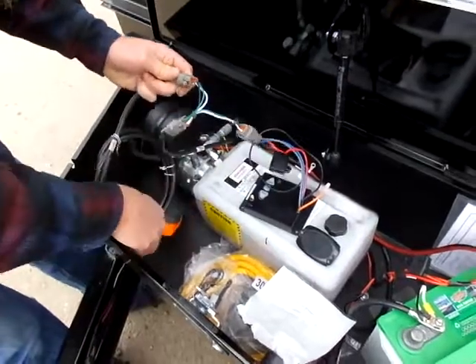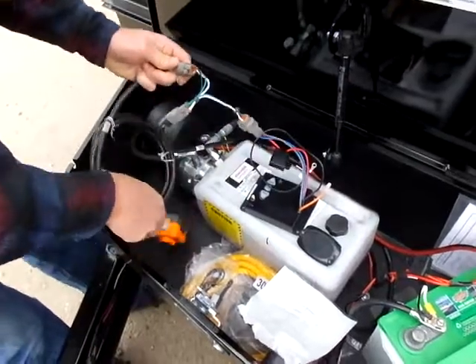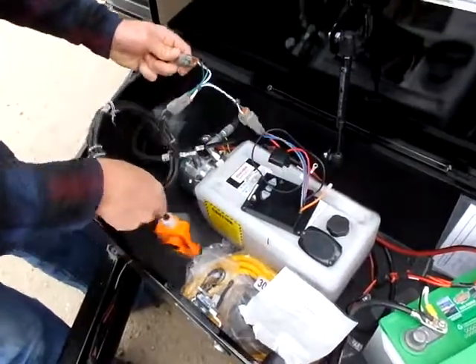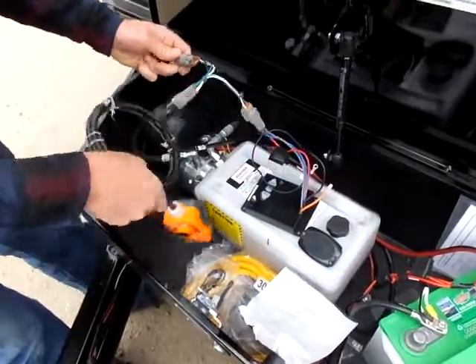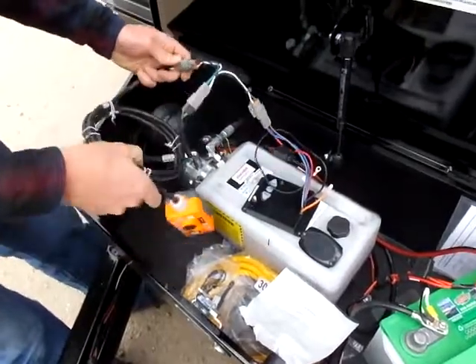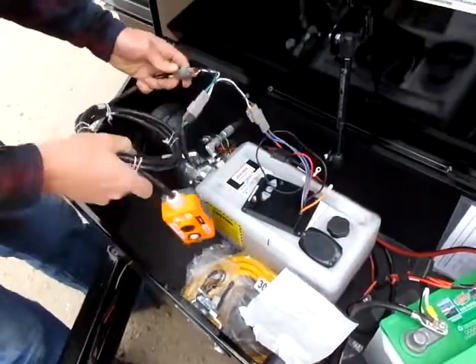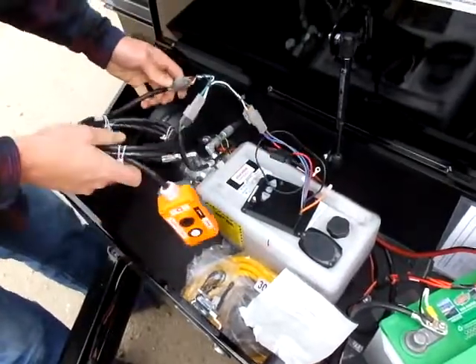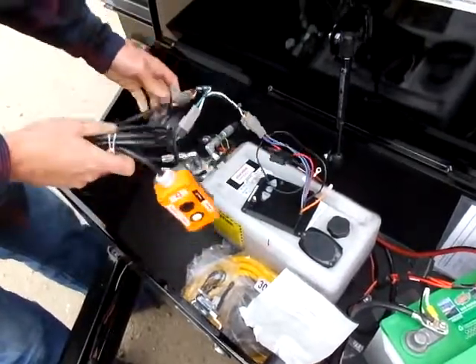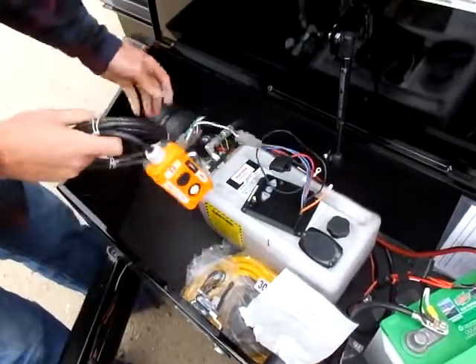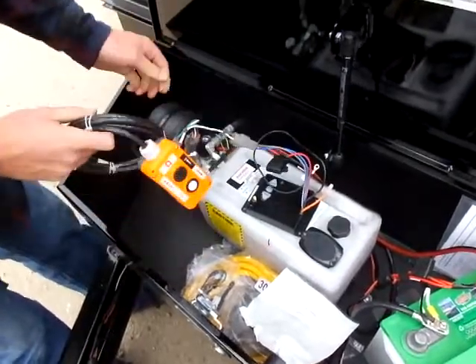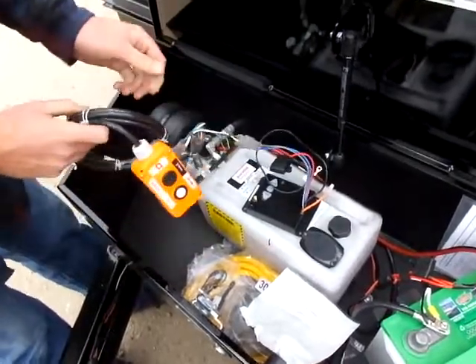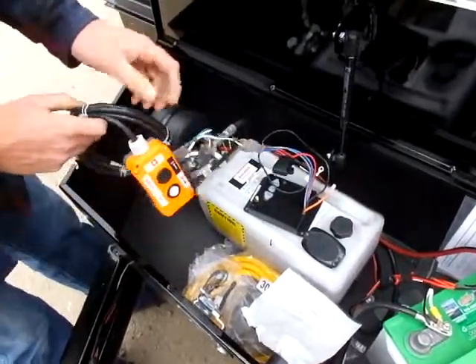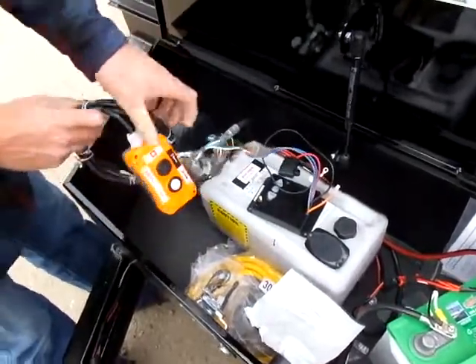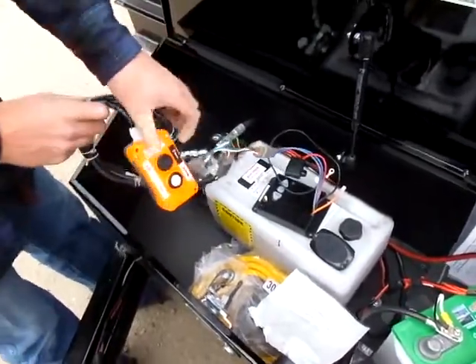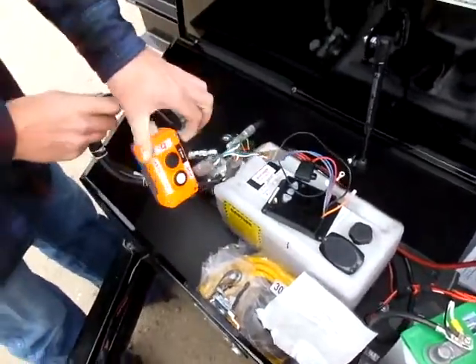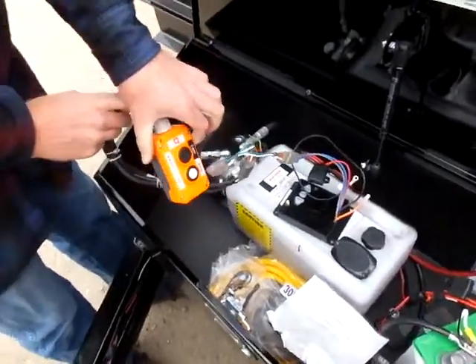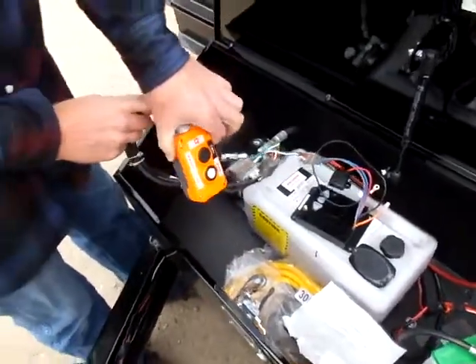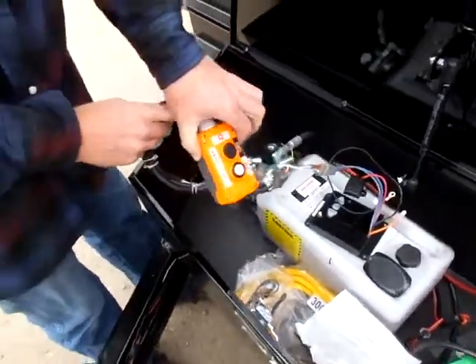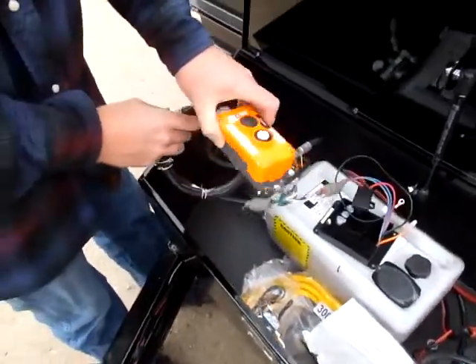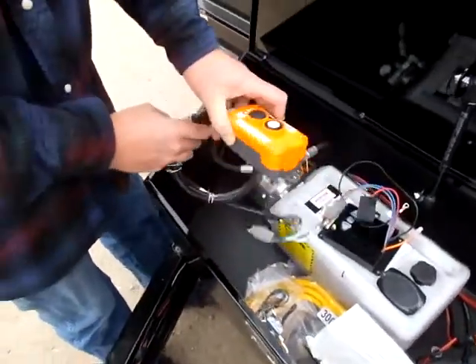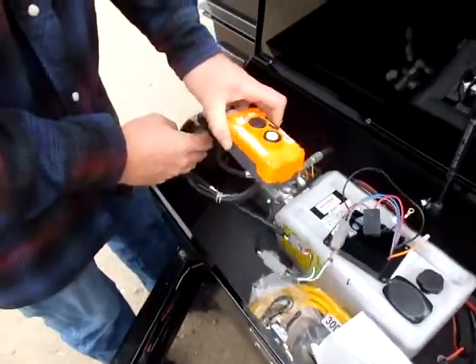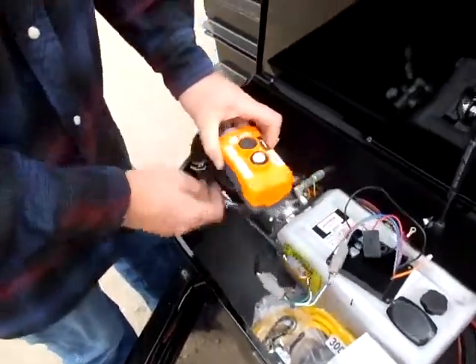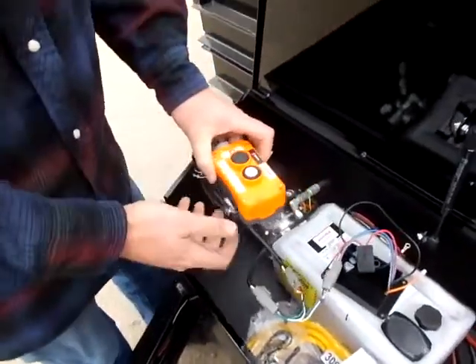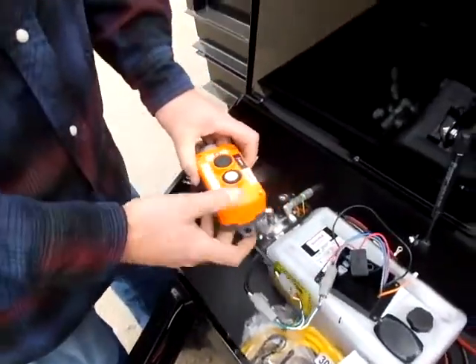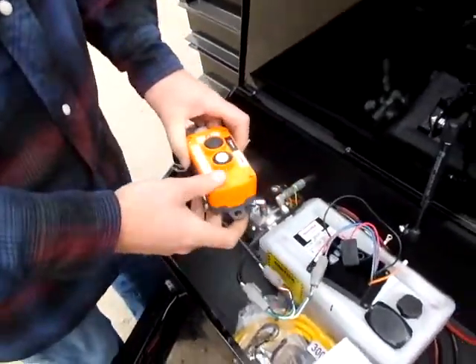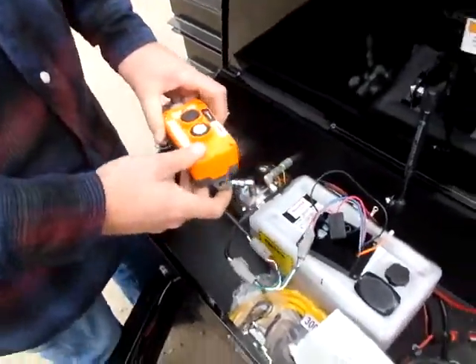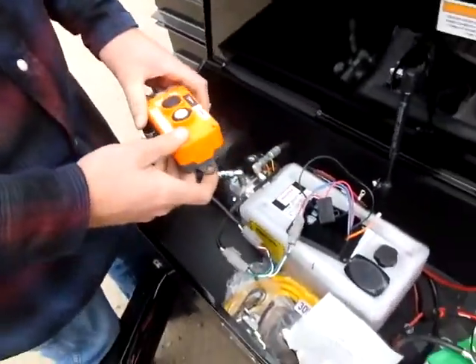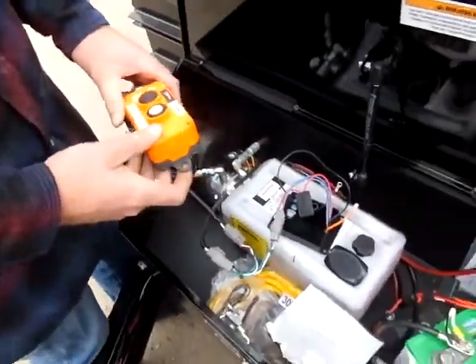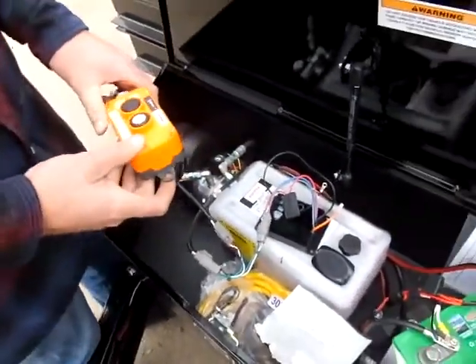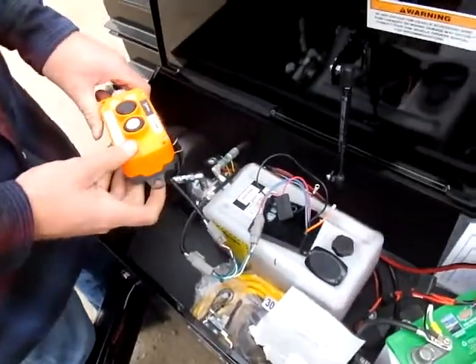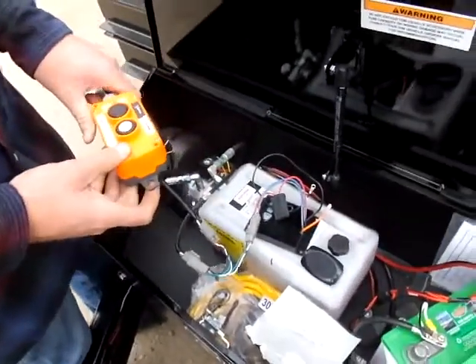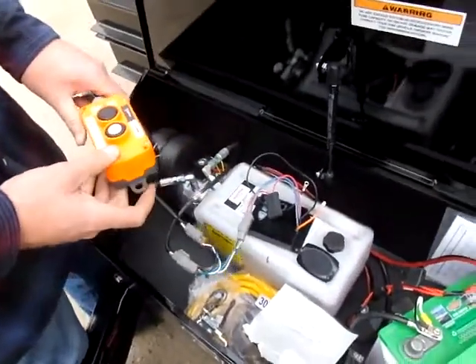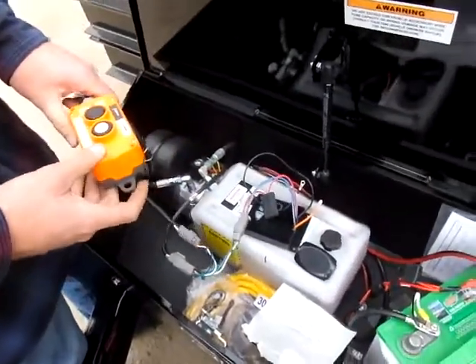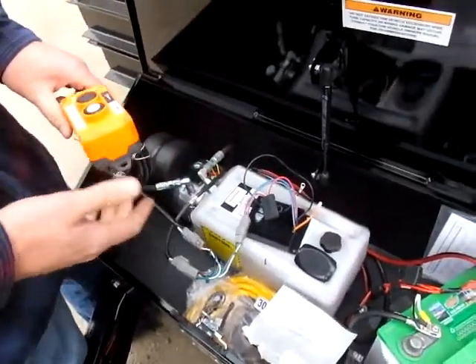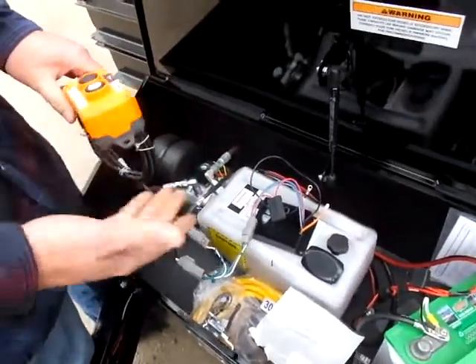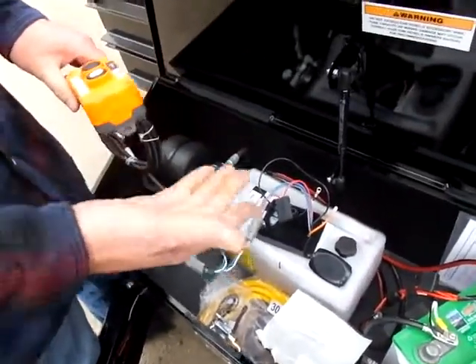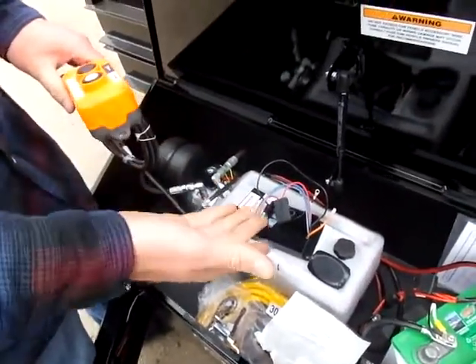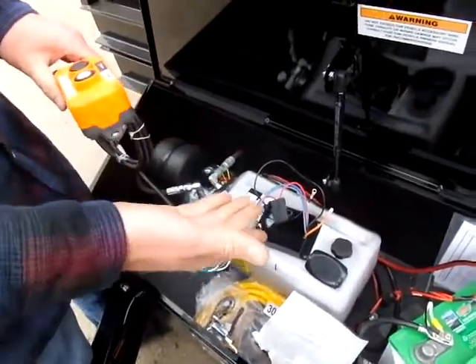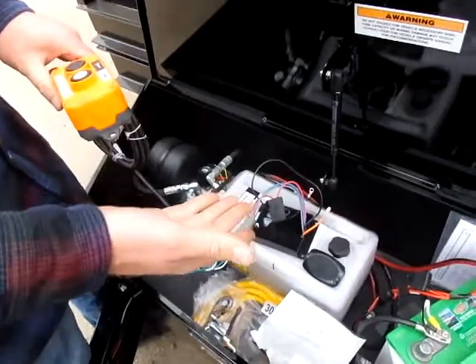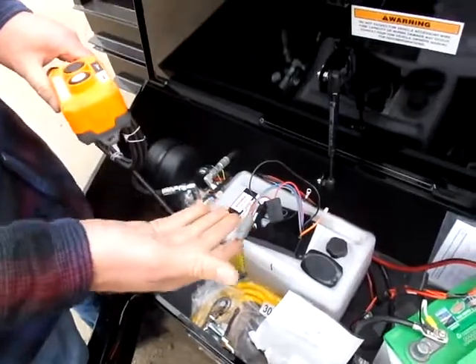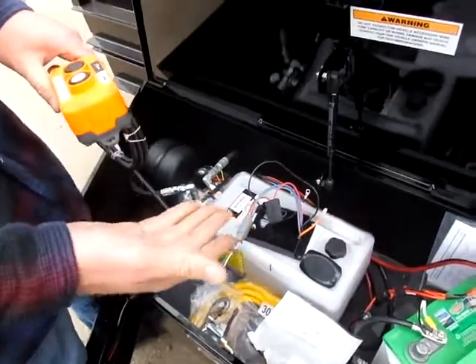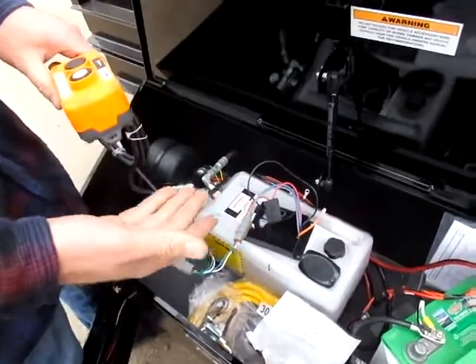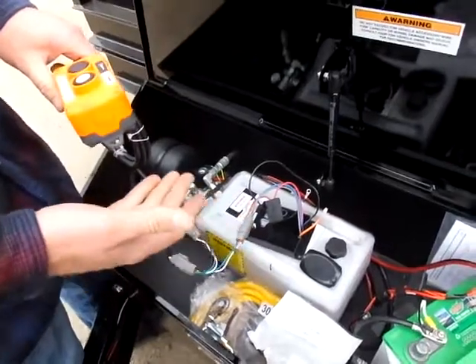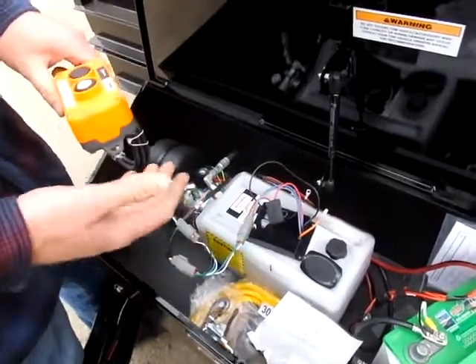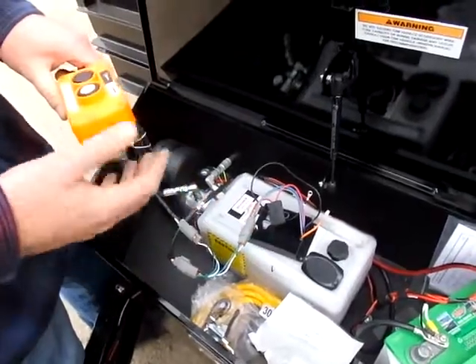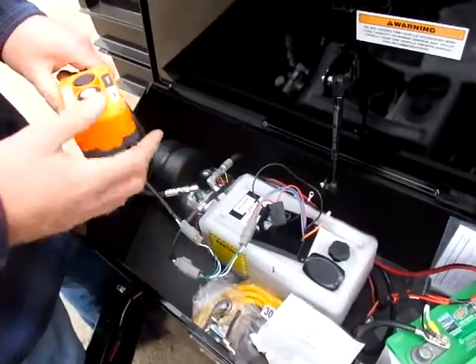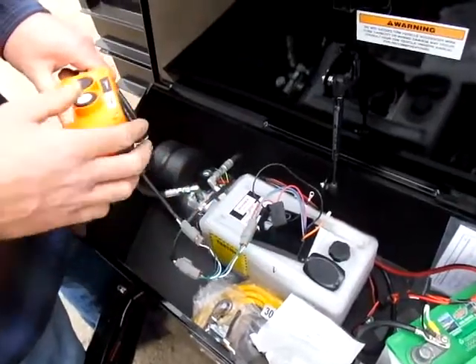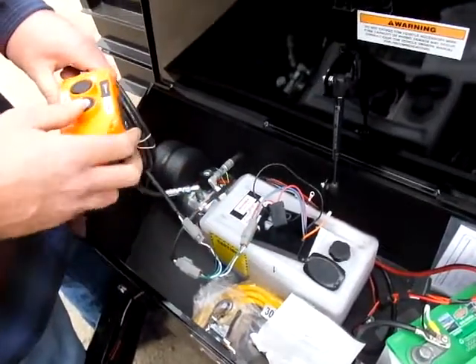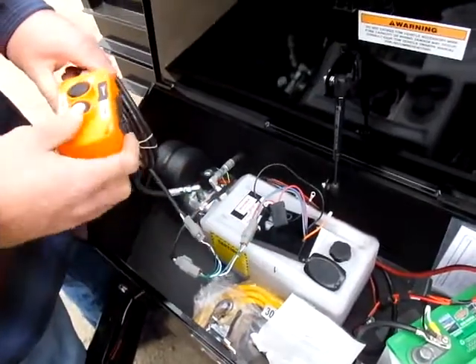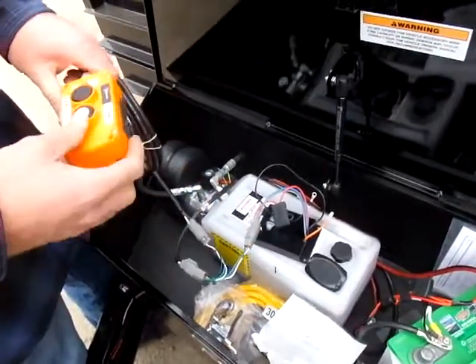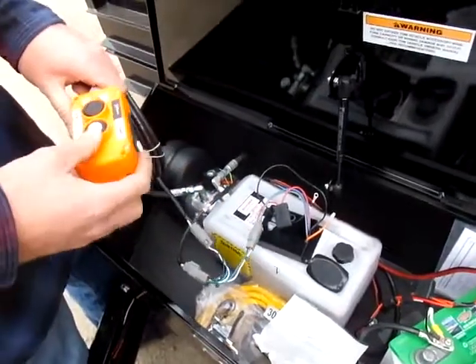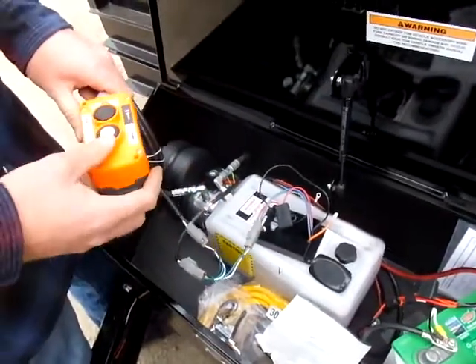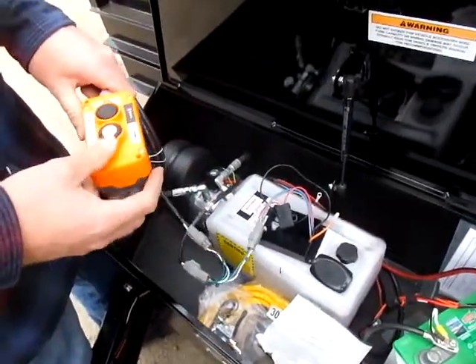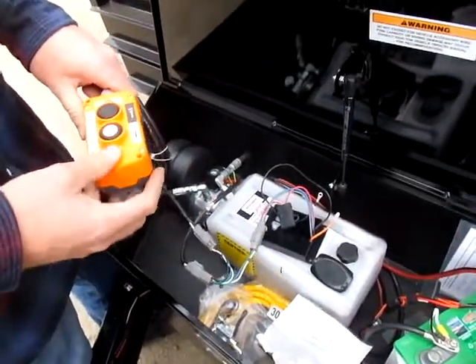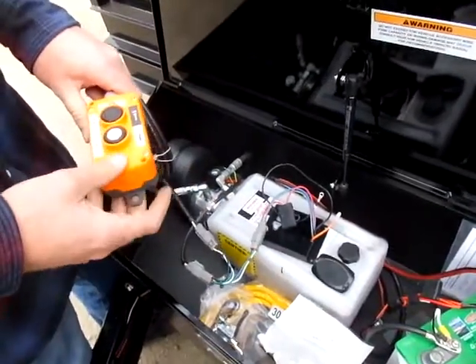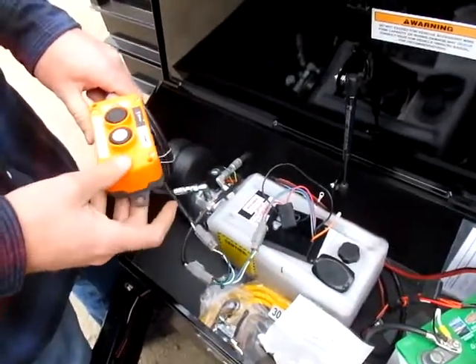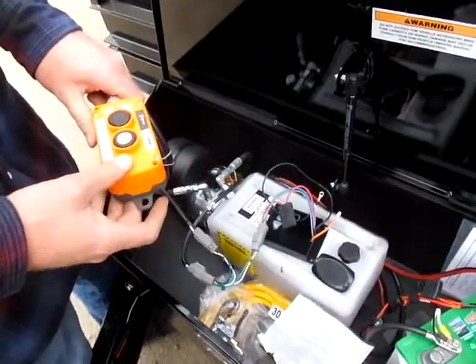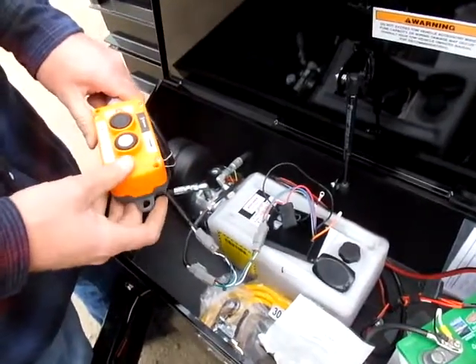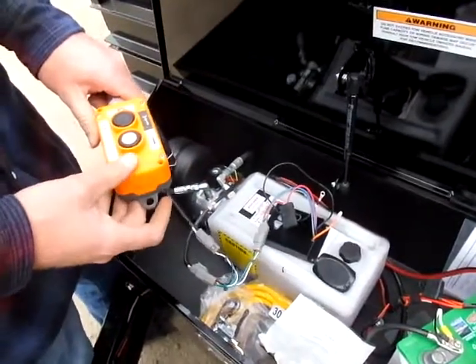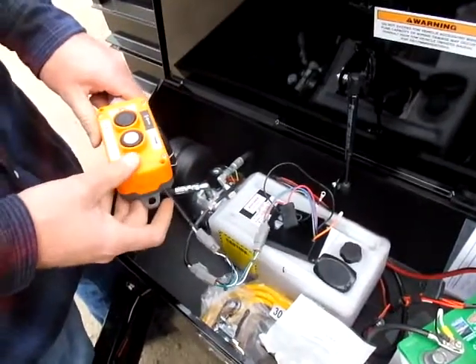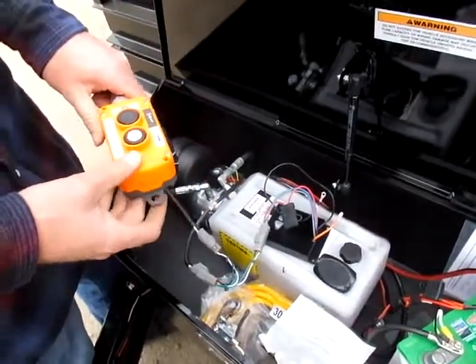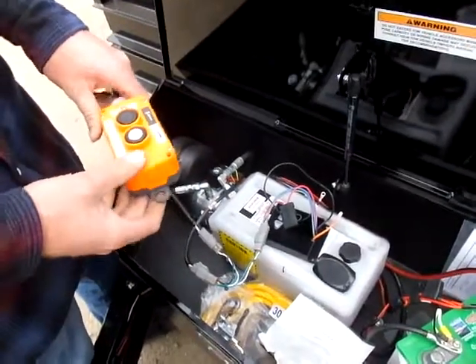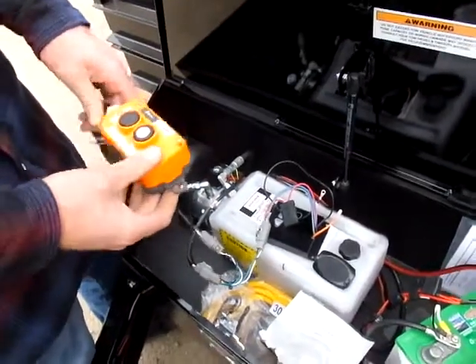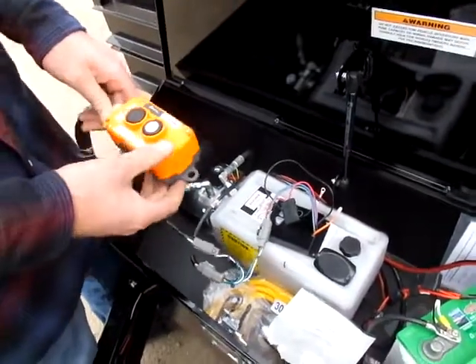And now you're good to go. Now you still have your controller for your pump, and you've got a wireless setup. So let's try it out and make sure it works.